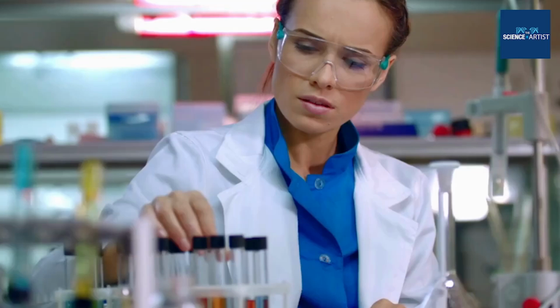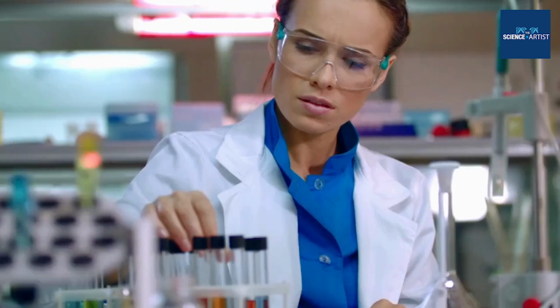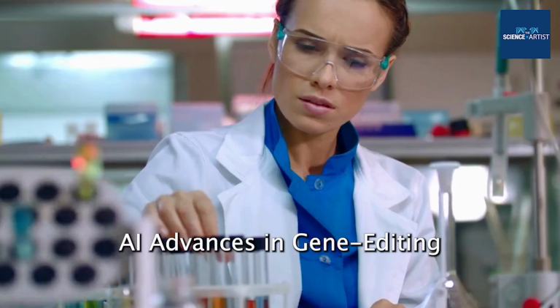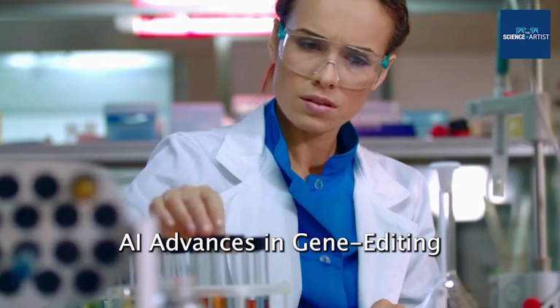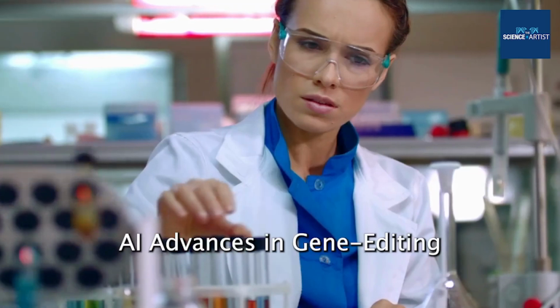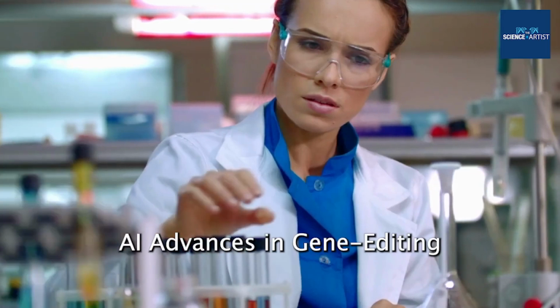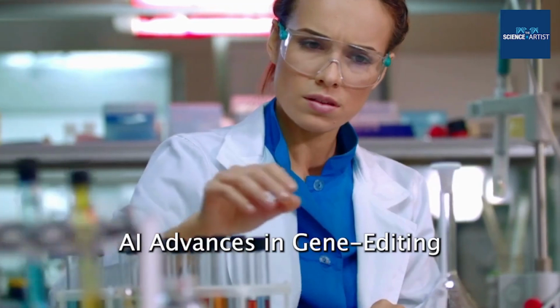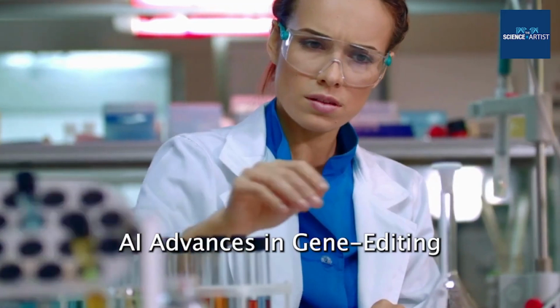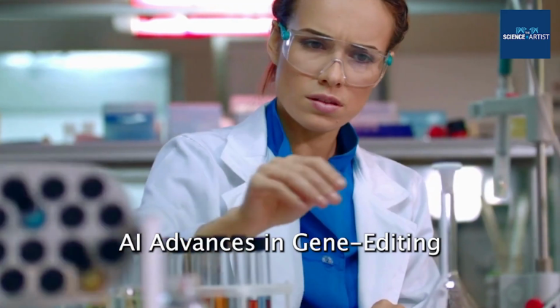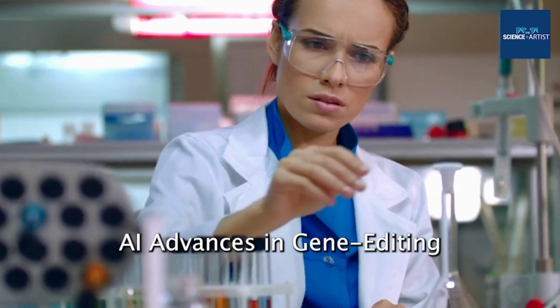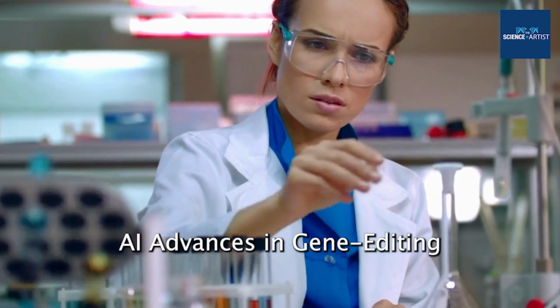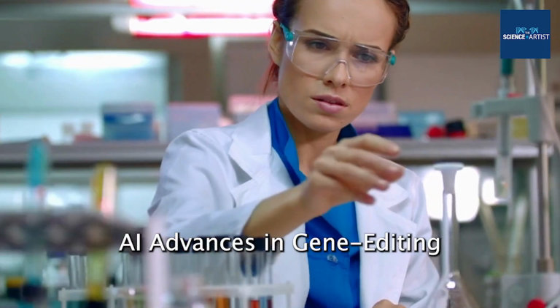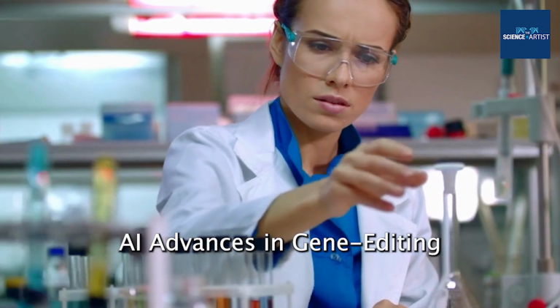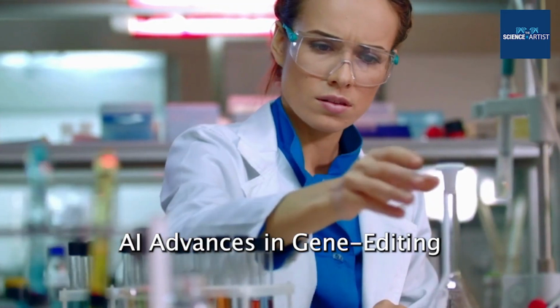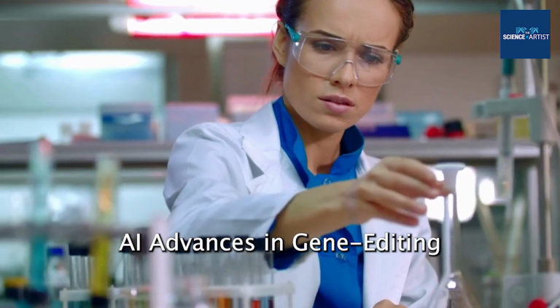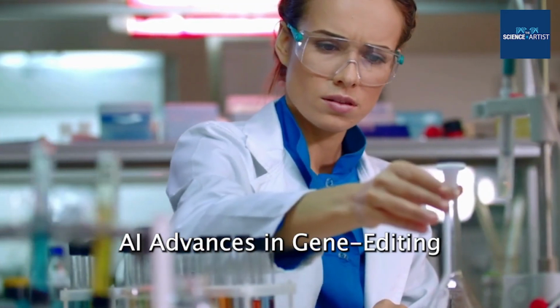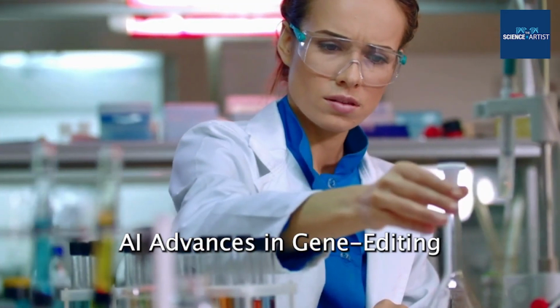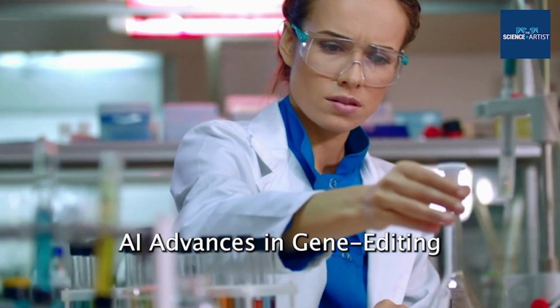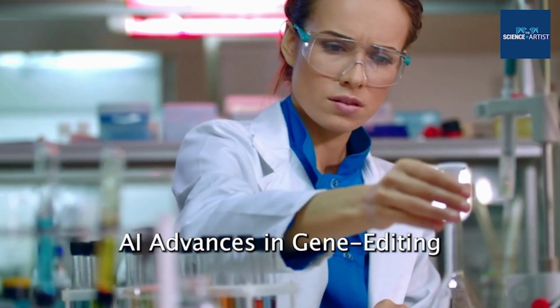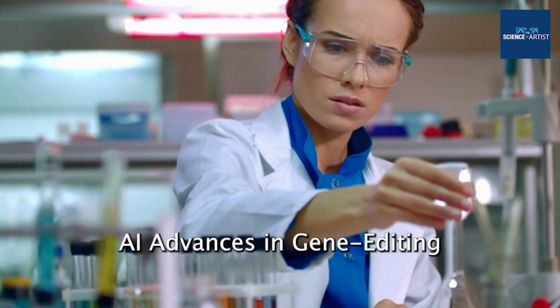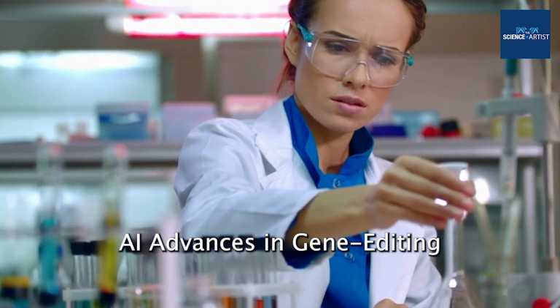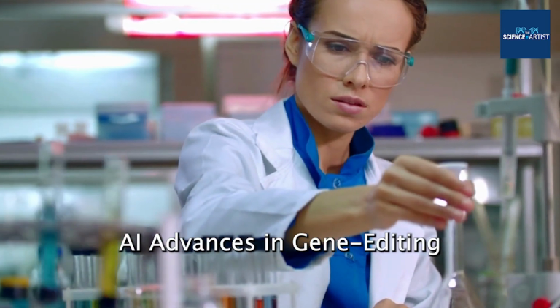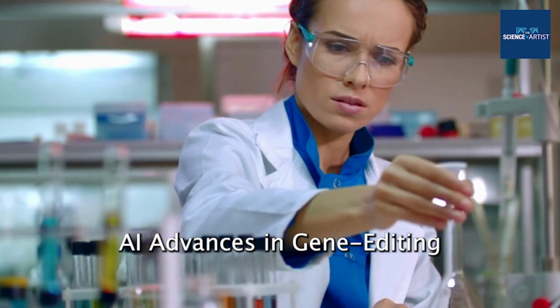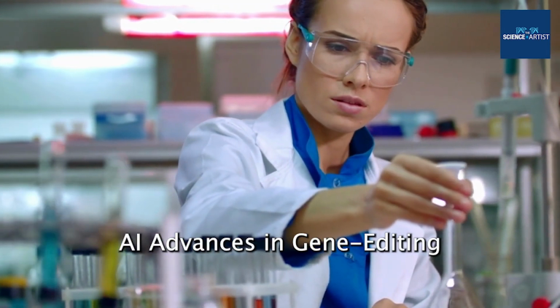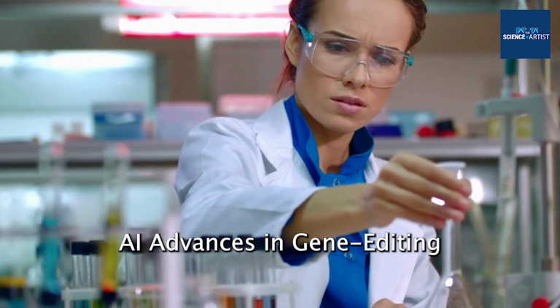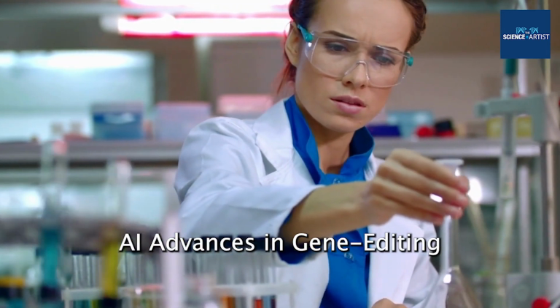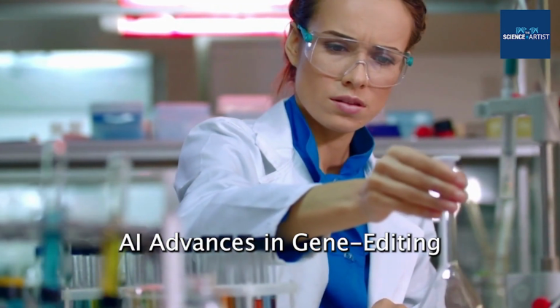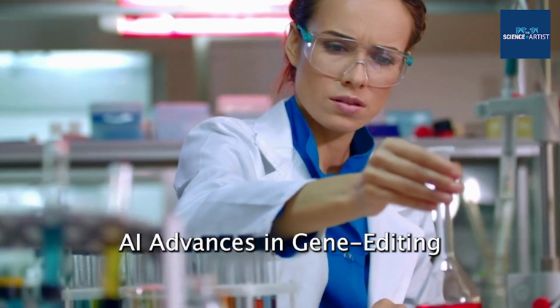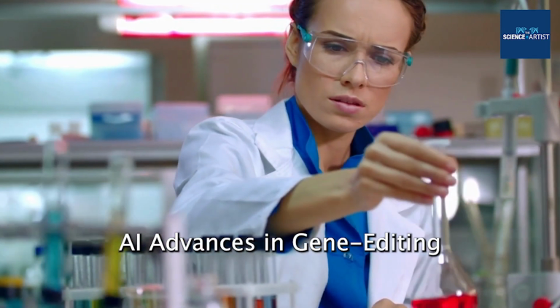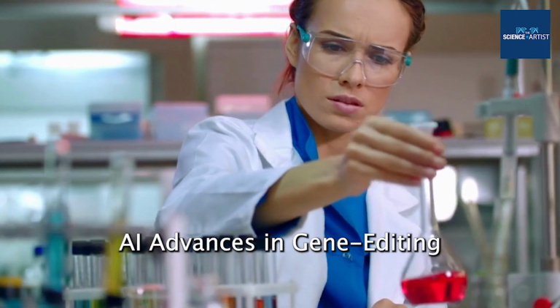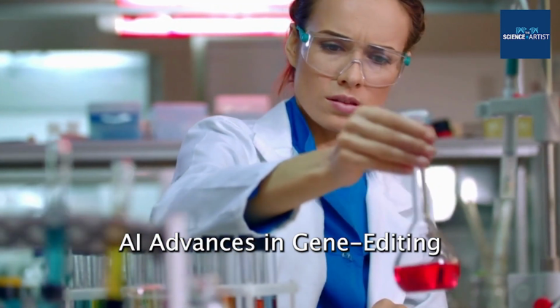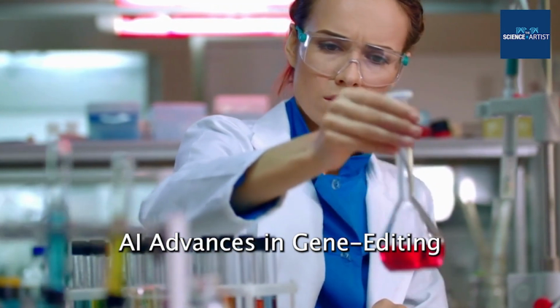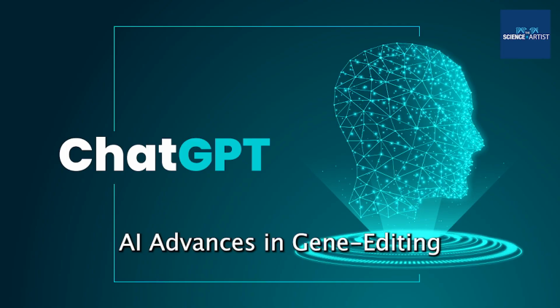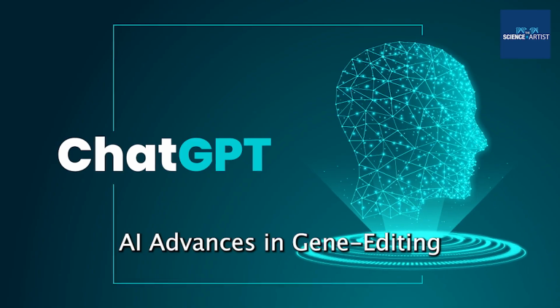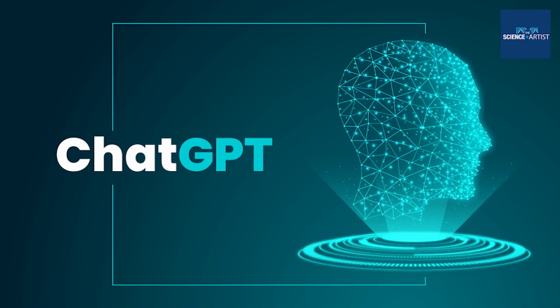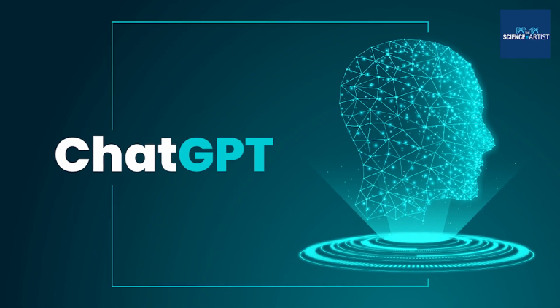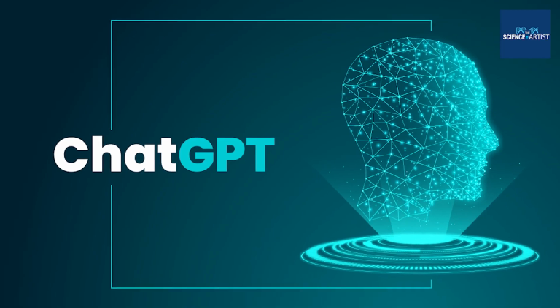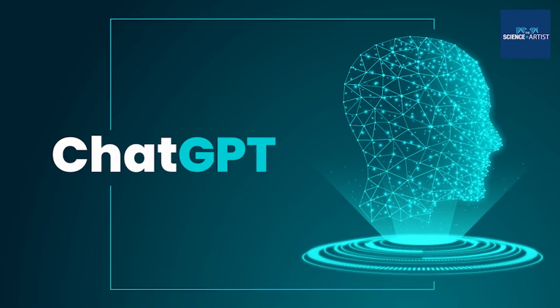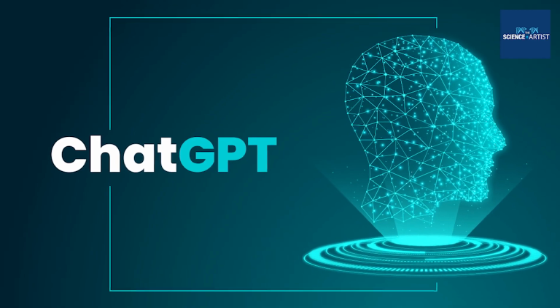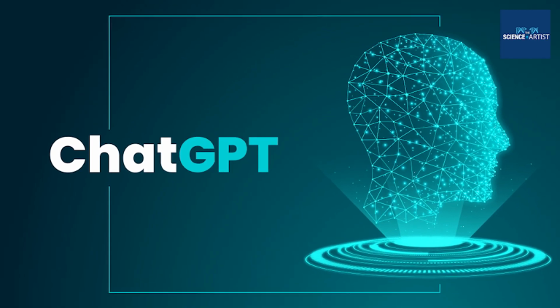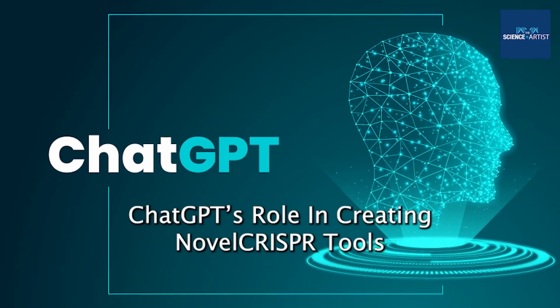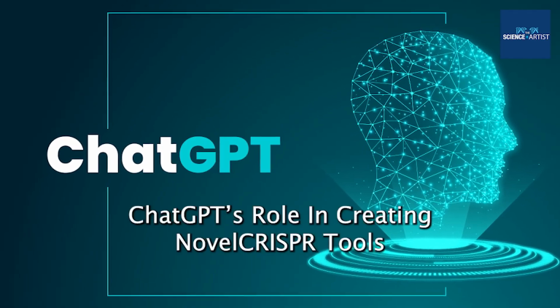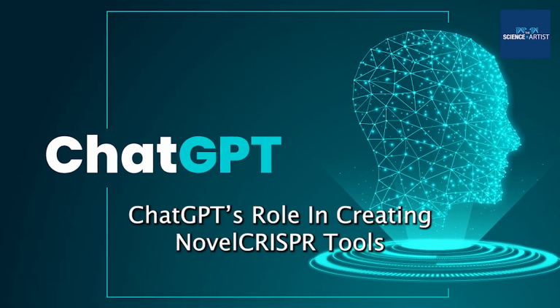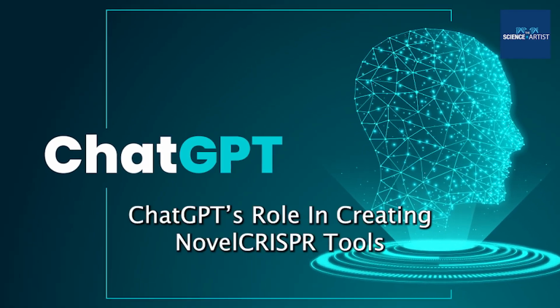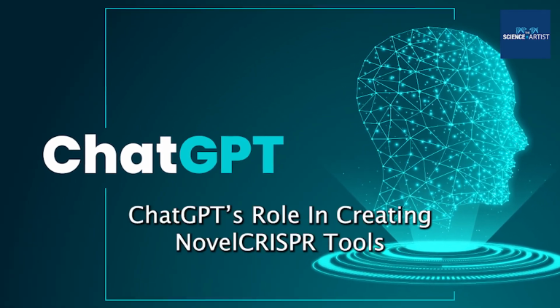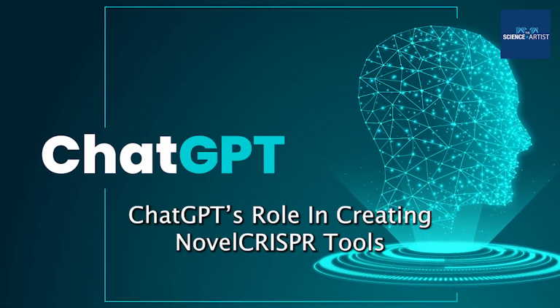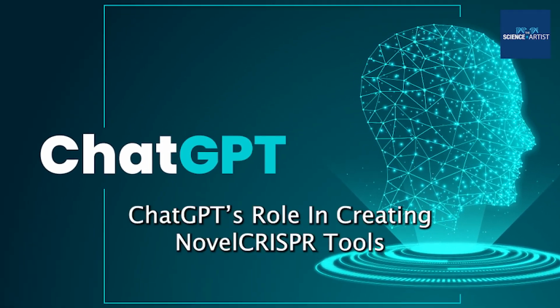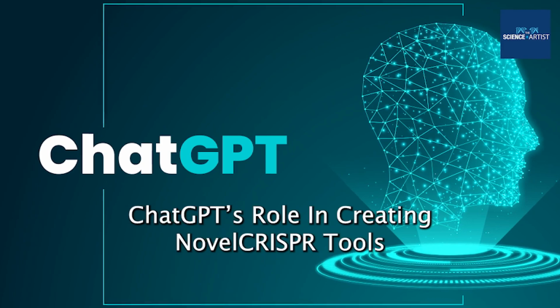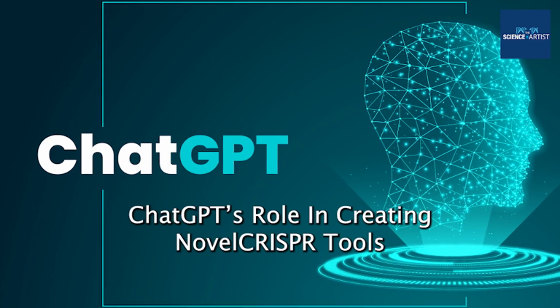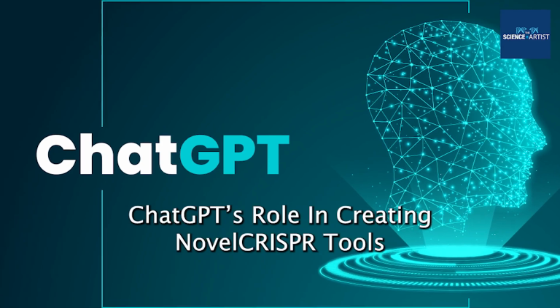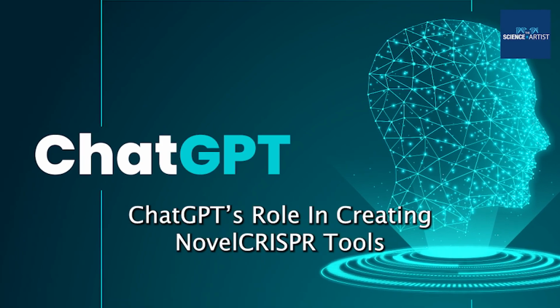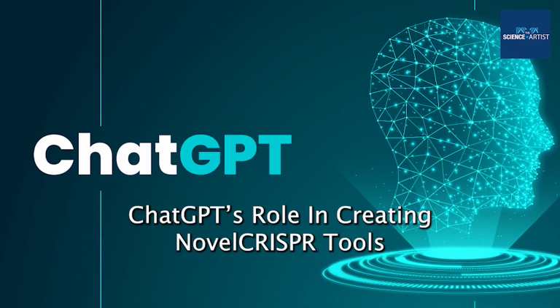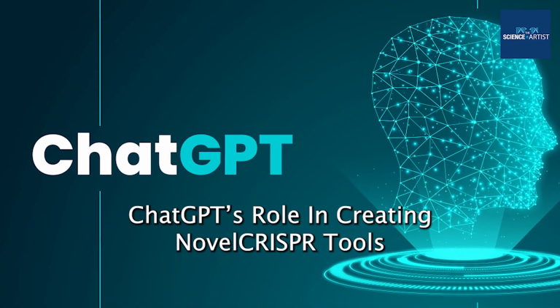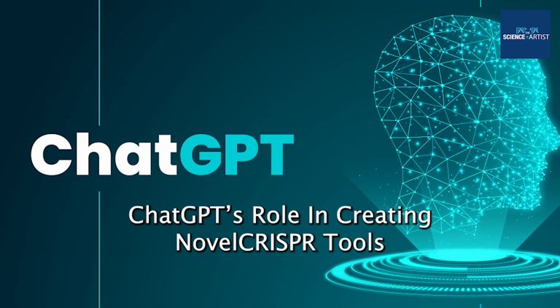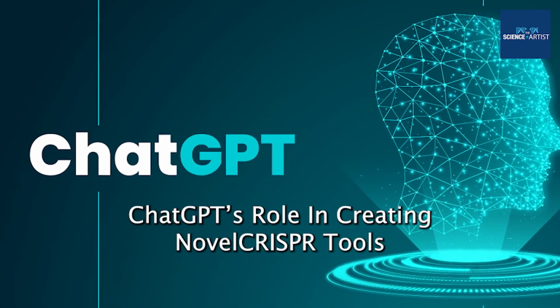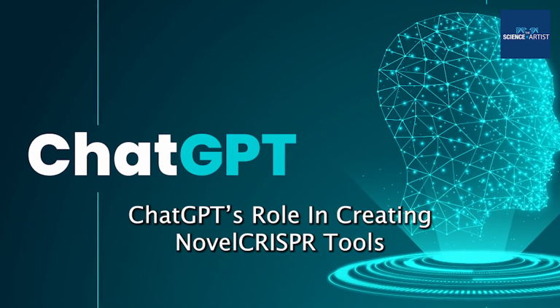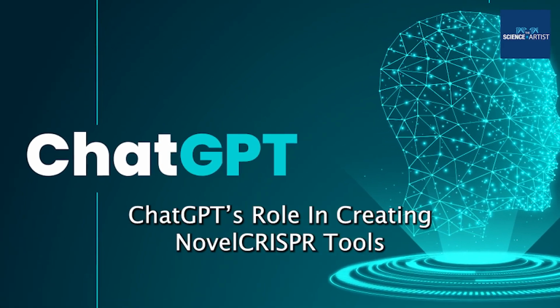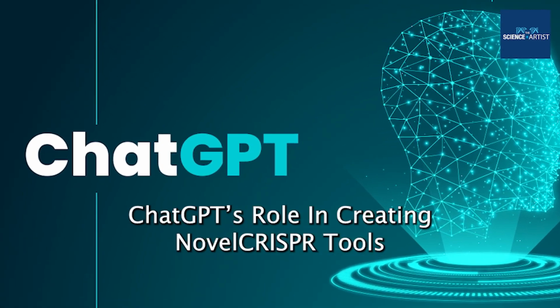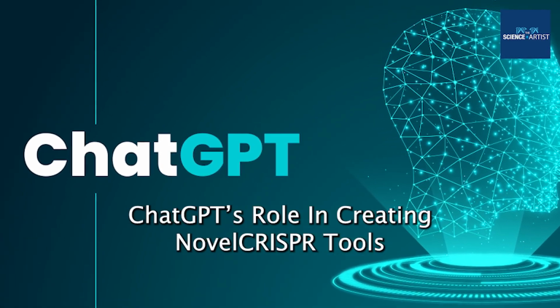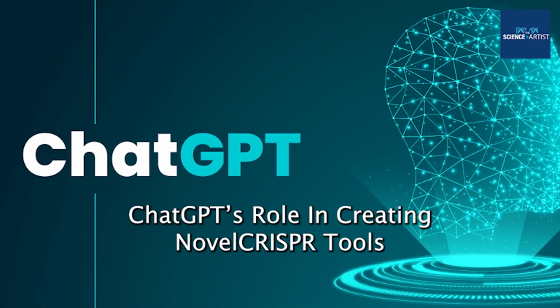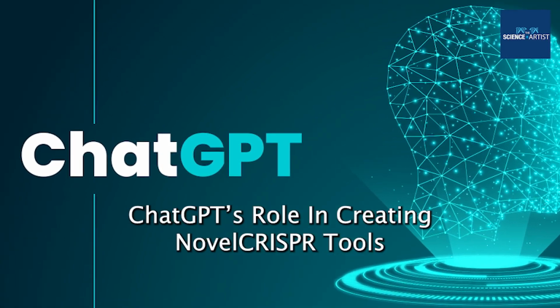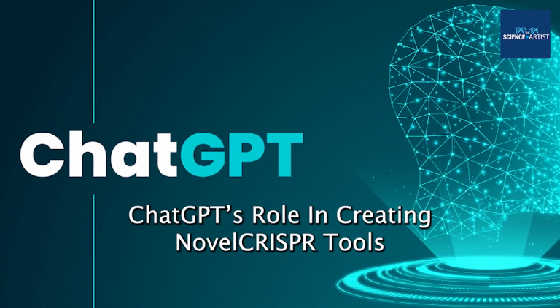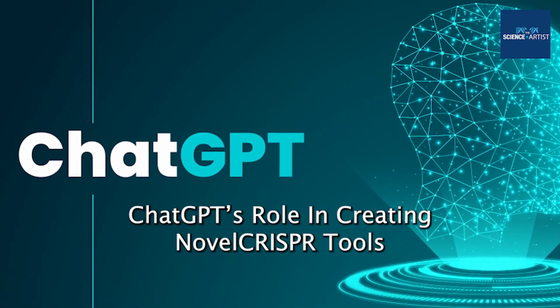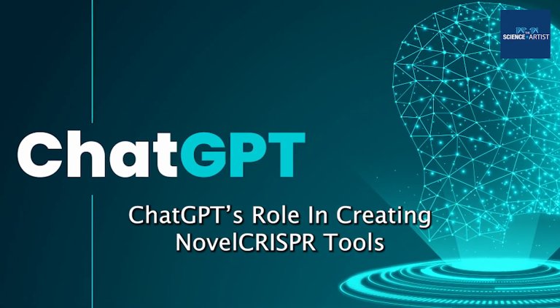AI advances in gene editing. Chat GPT's role in creating novel CRISPR tools.